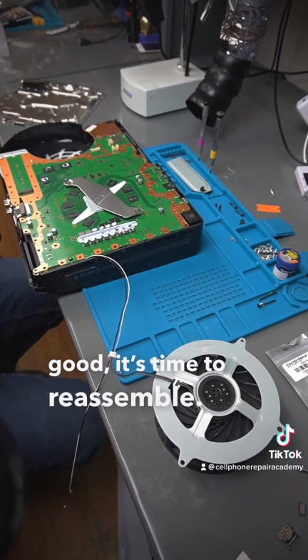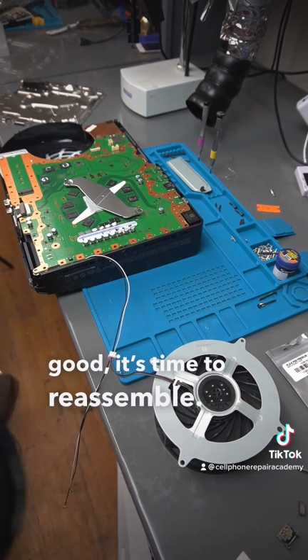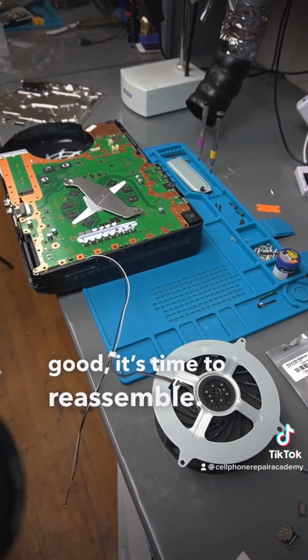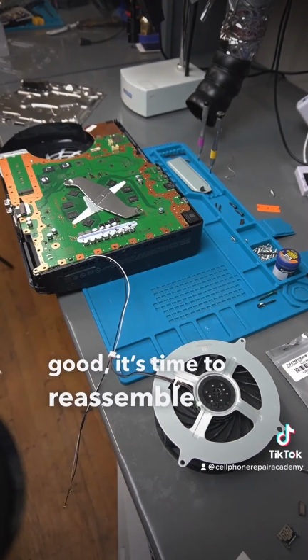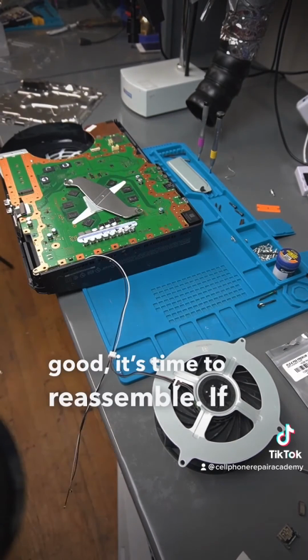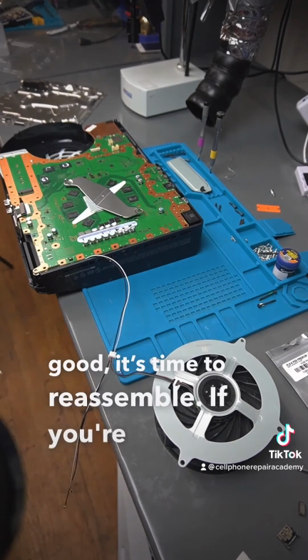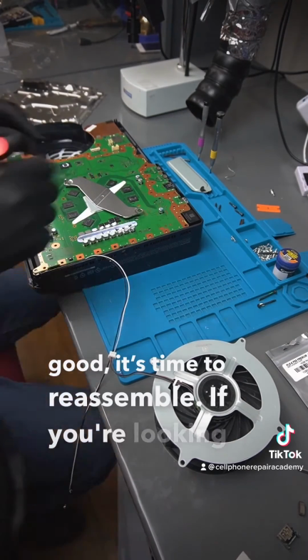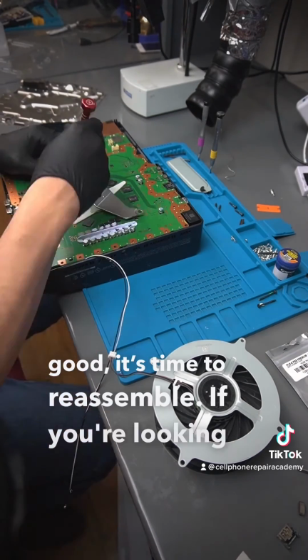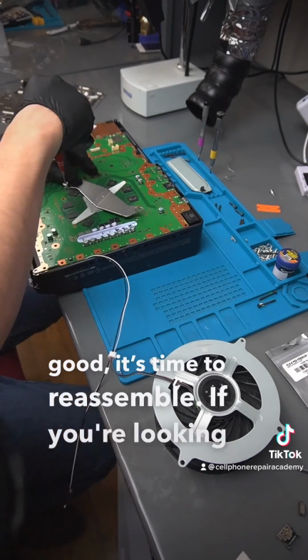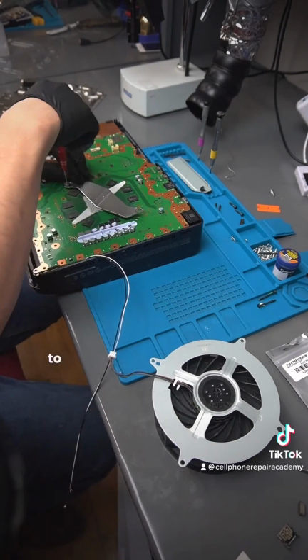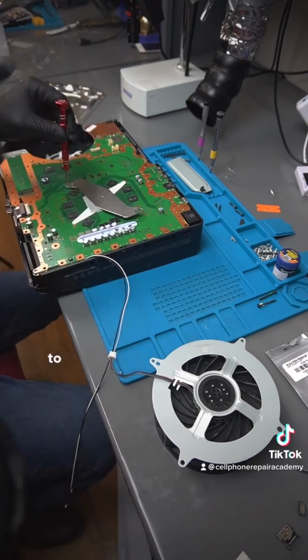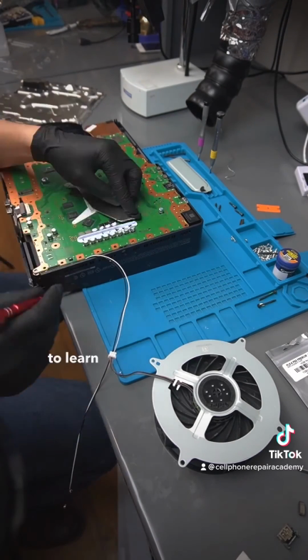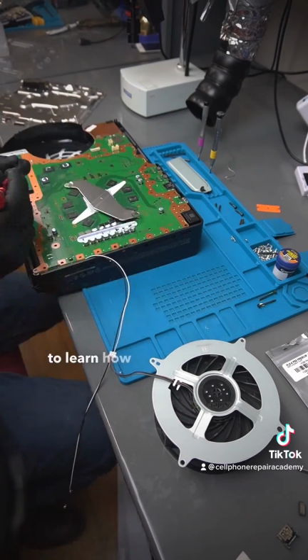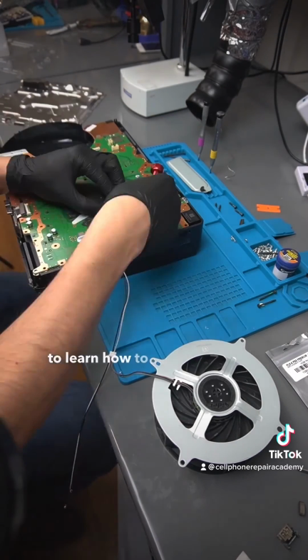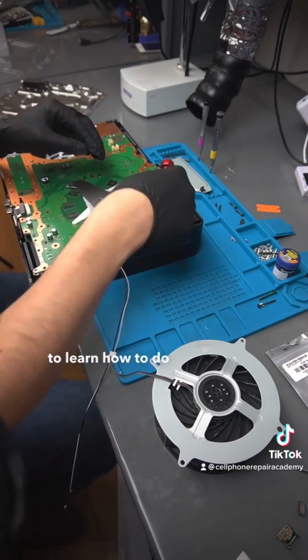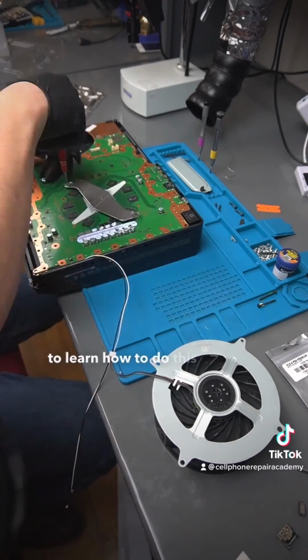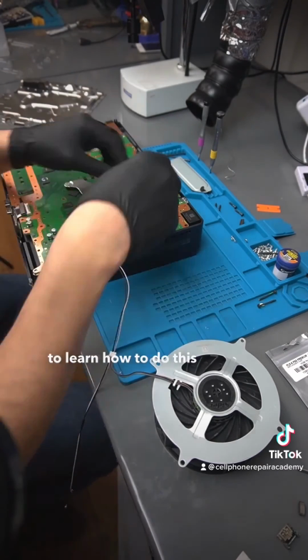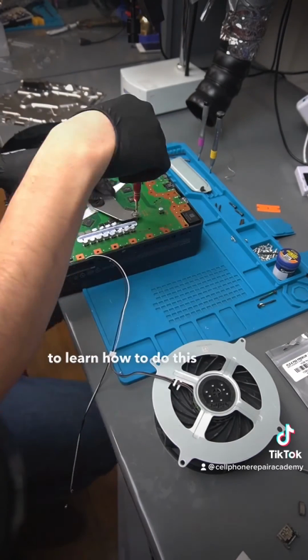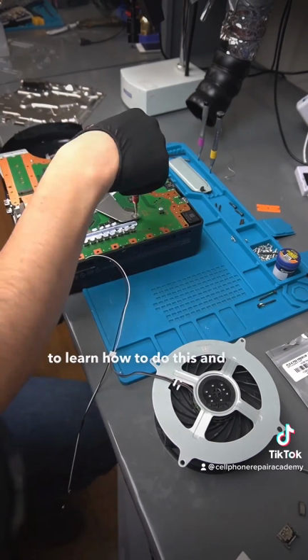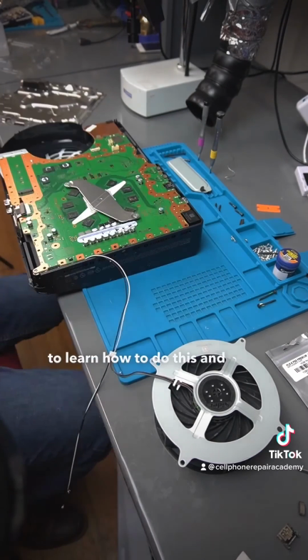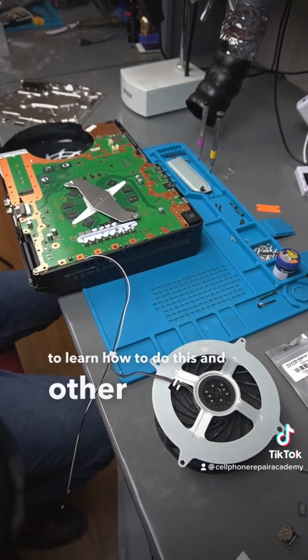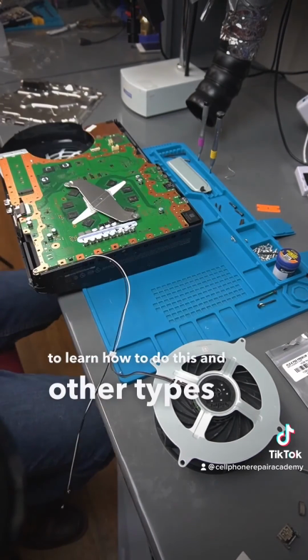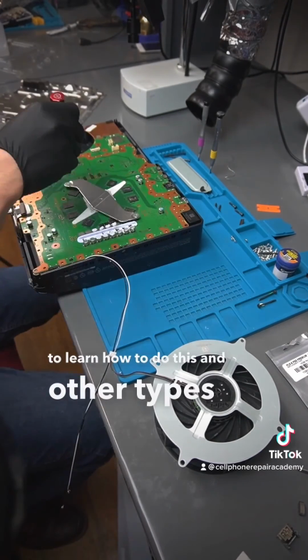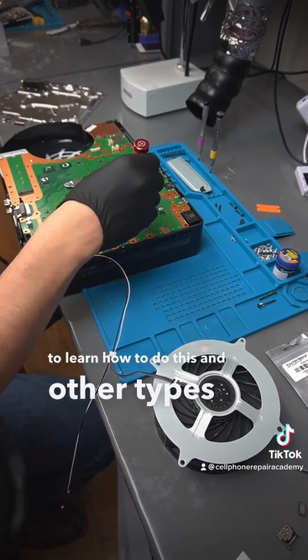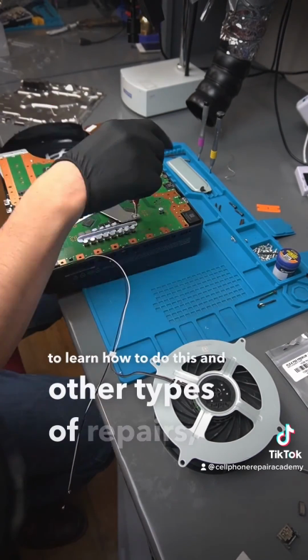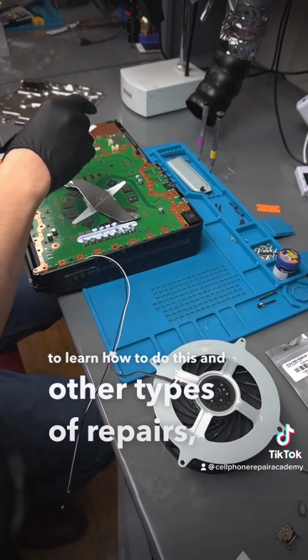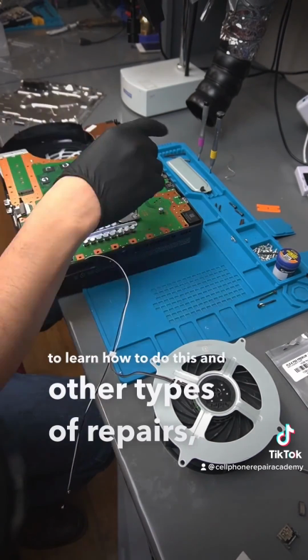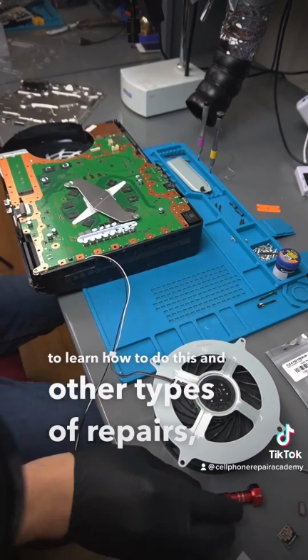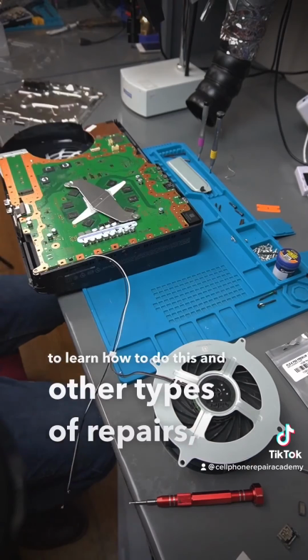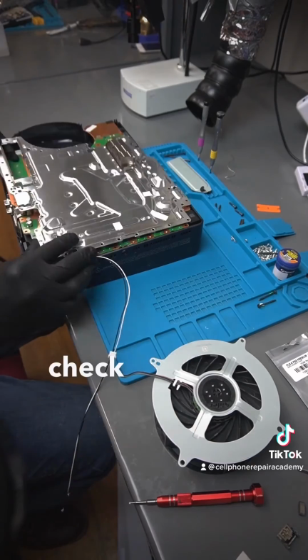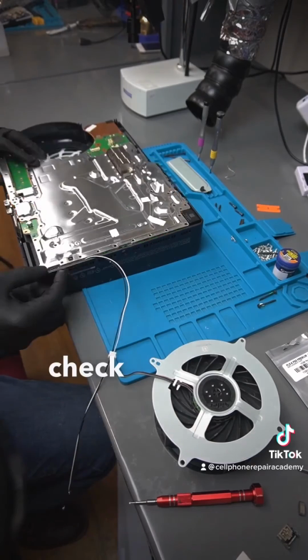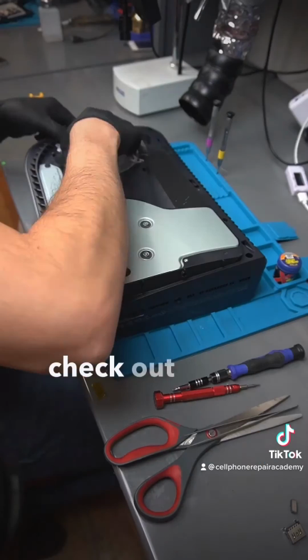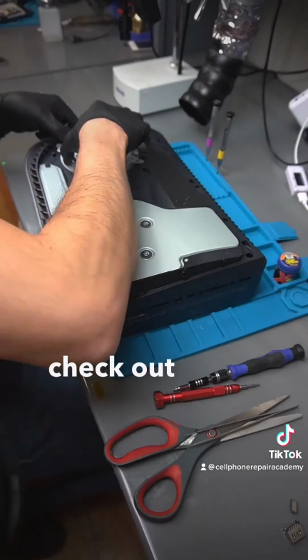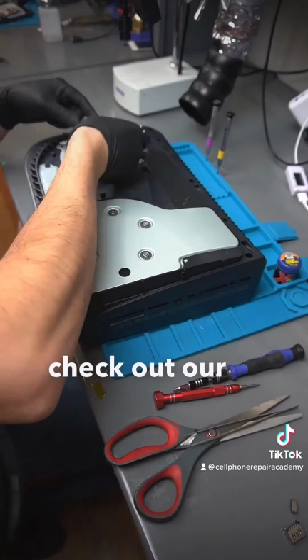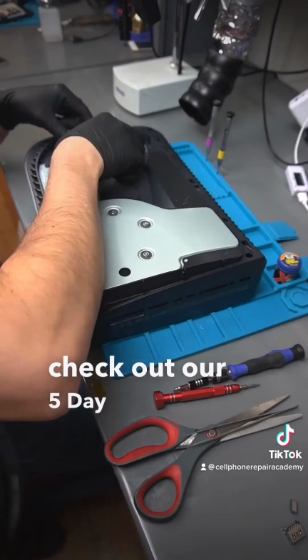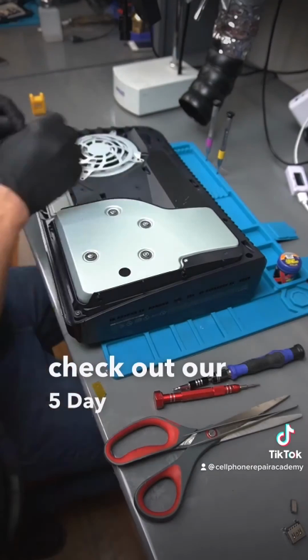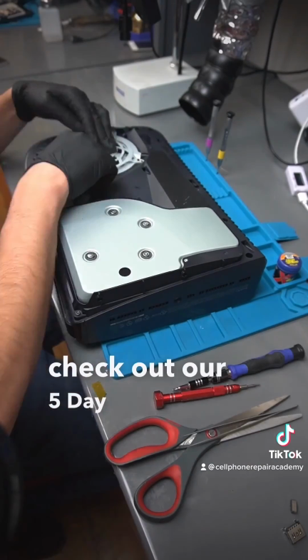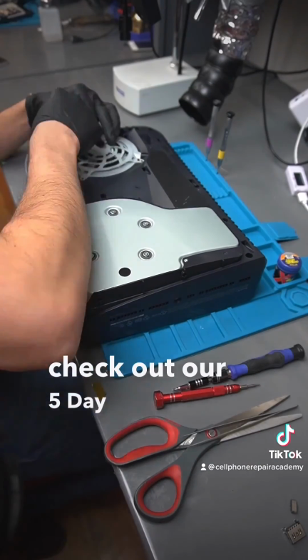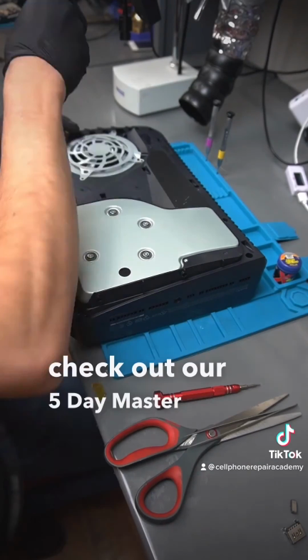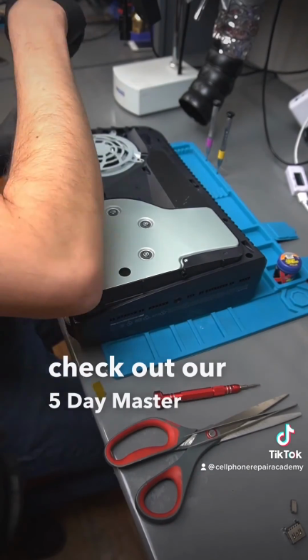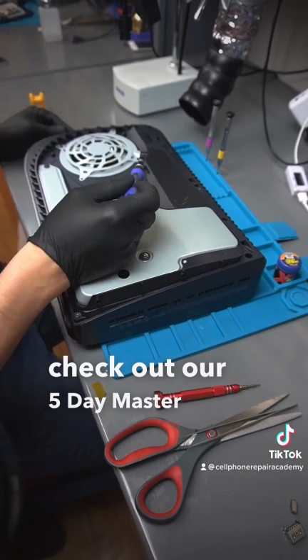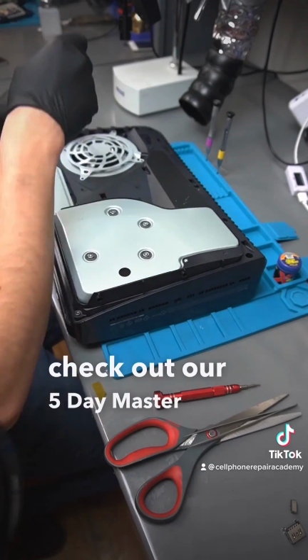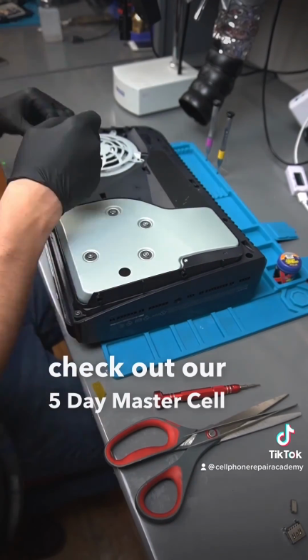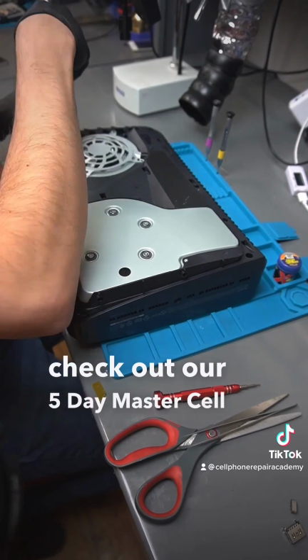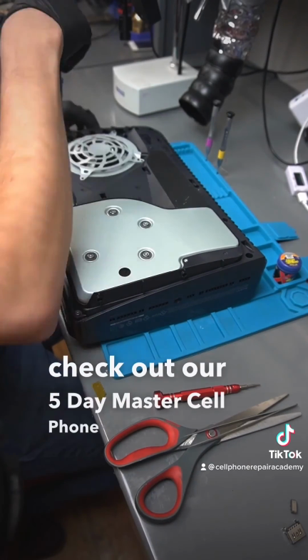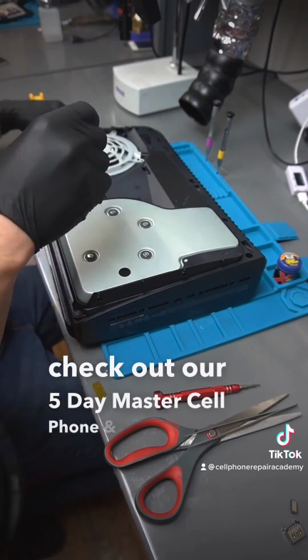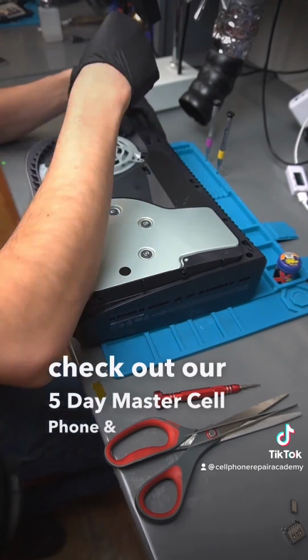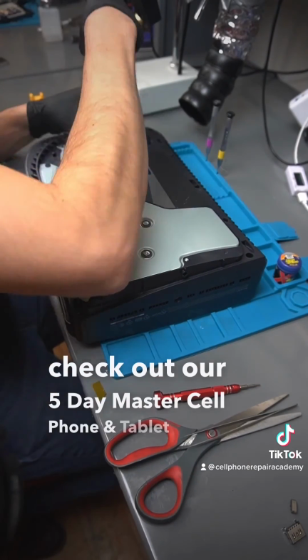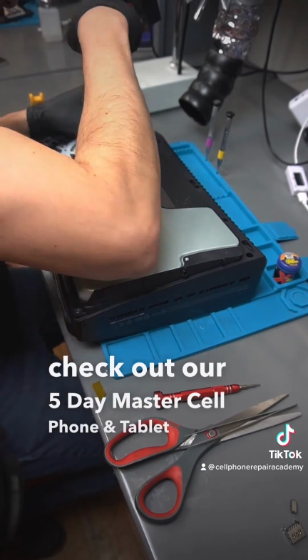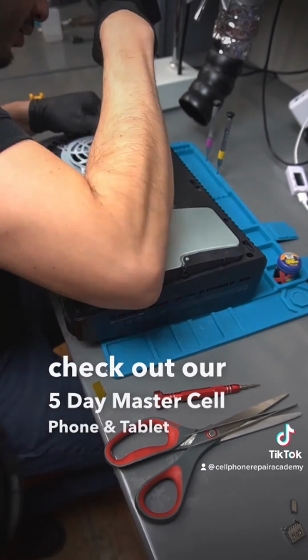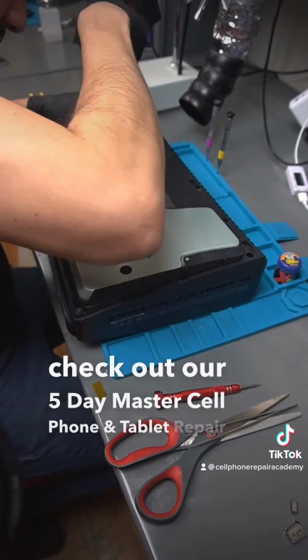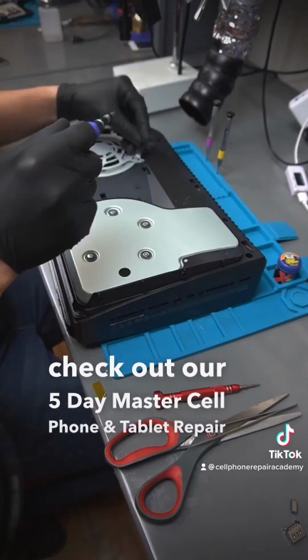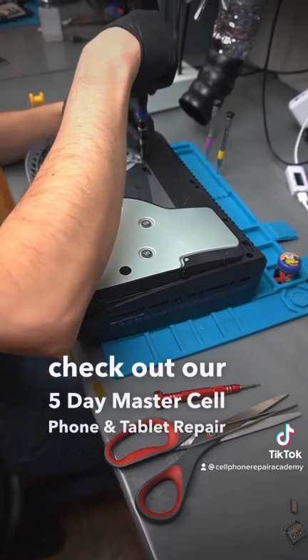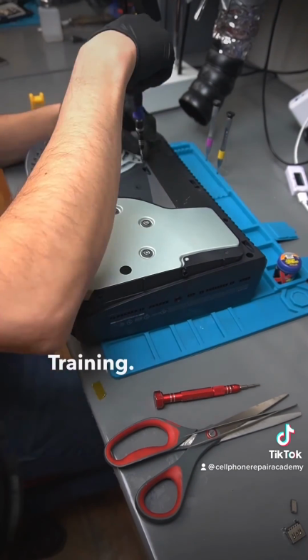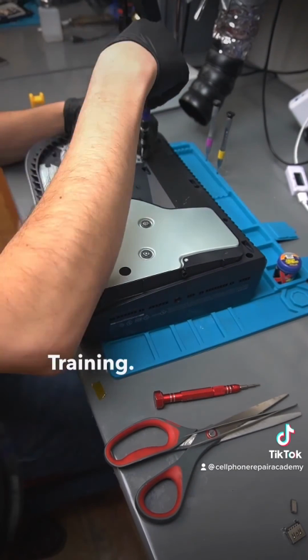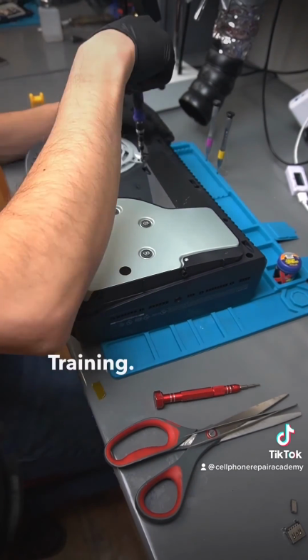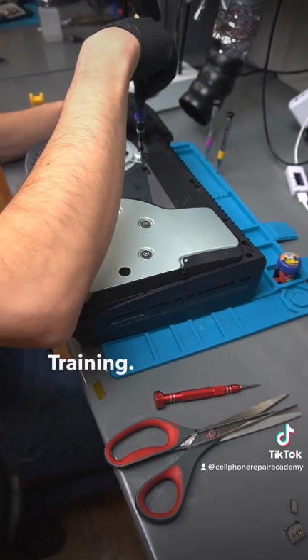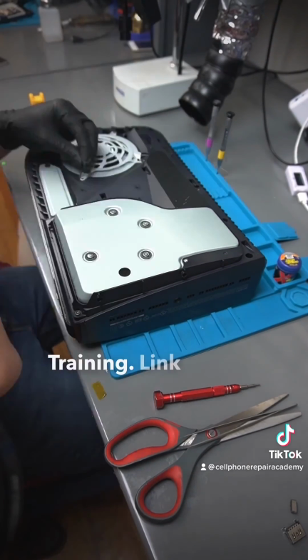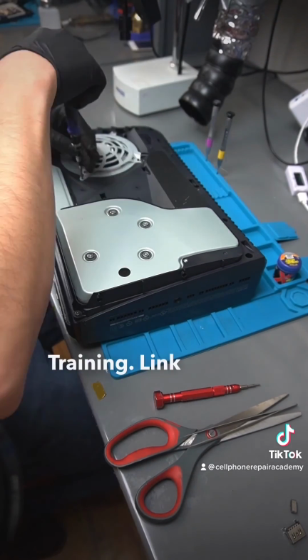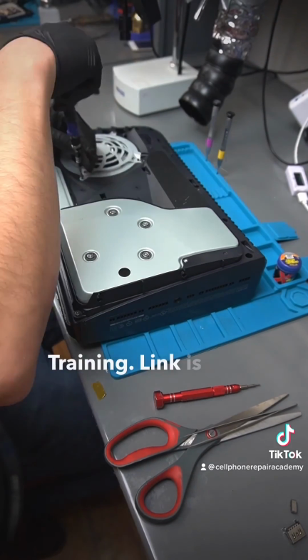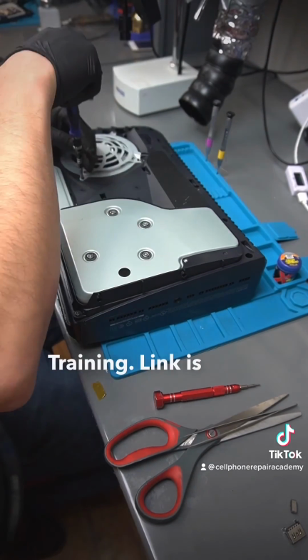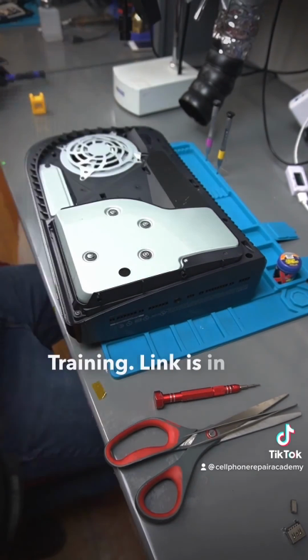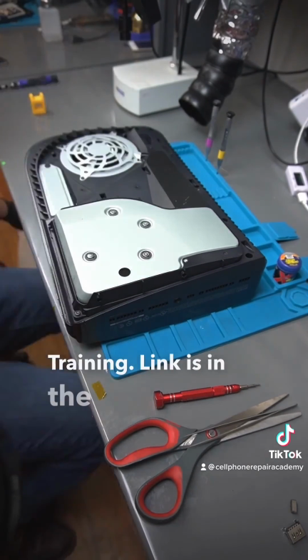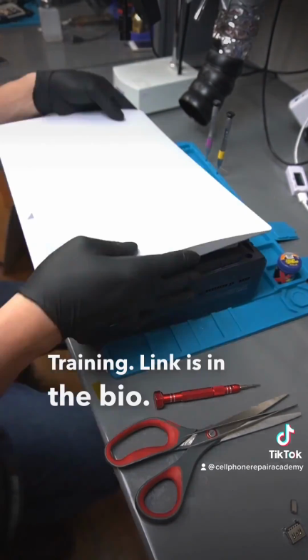If you're looking to learn how to do this and other types of repairs, check out our five day master cell phone and tablet repair training. Link is in the bio.